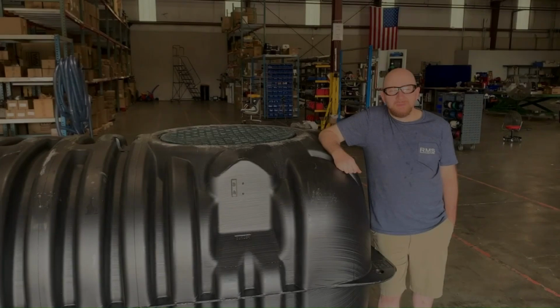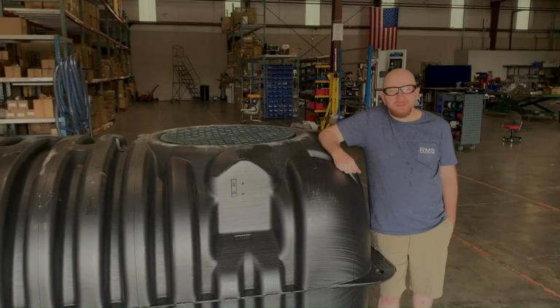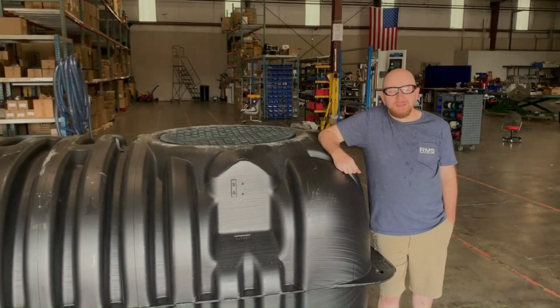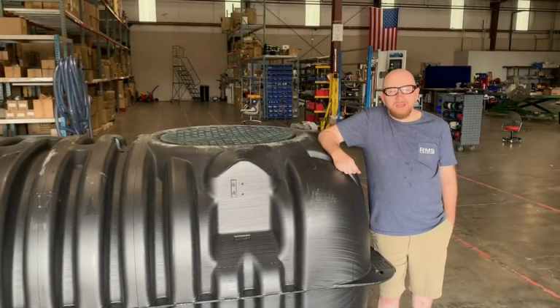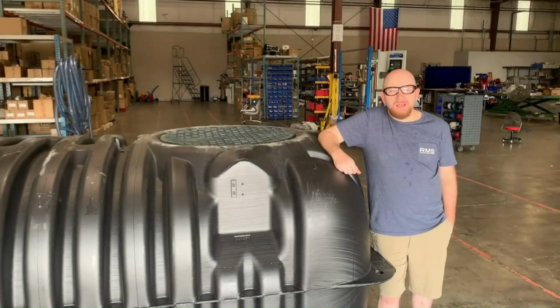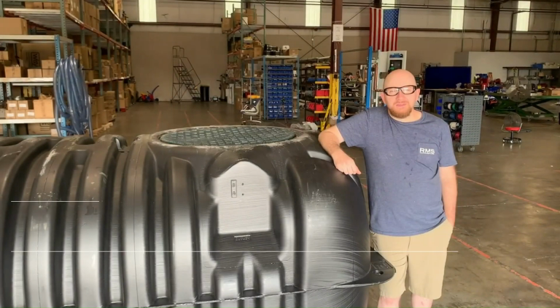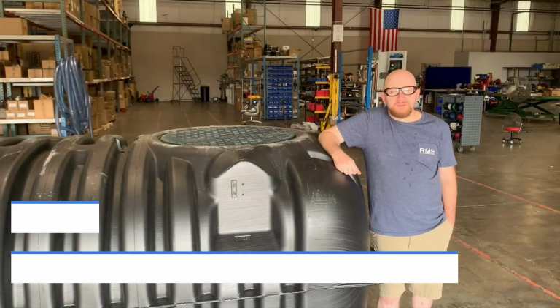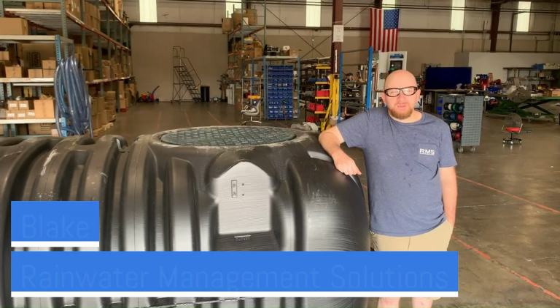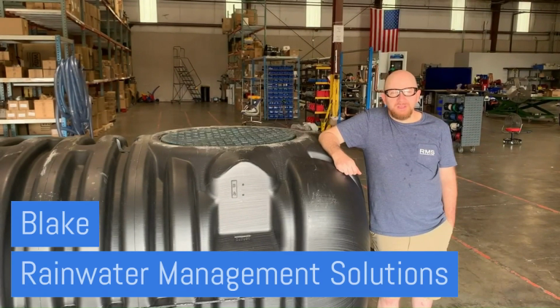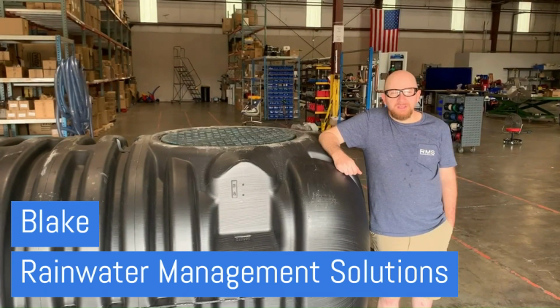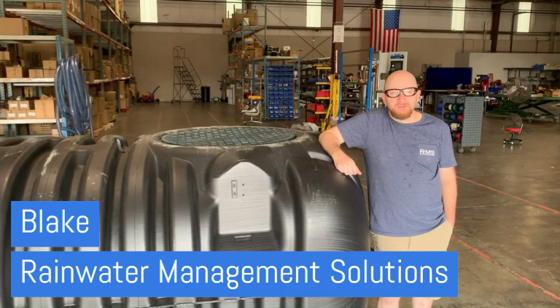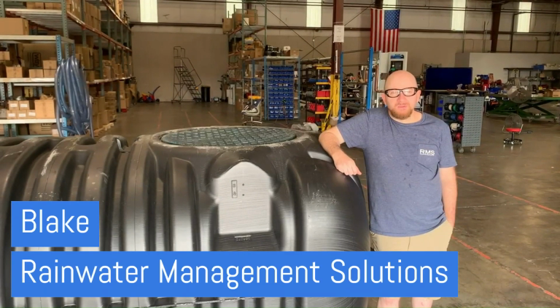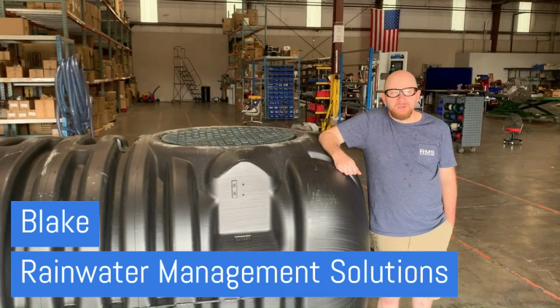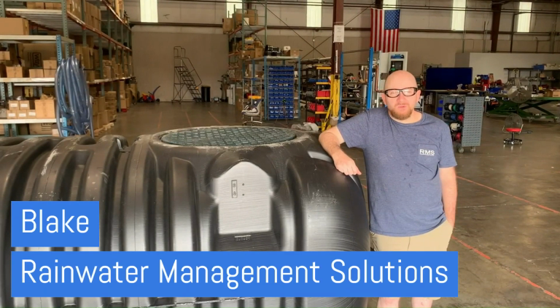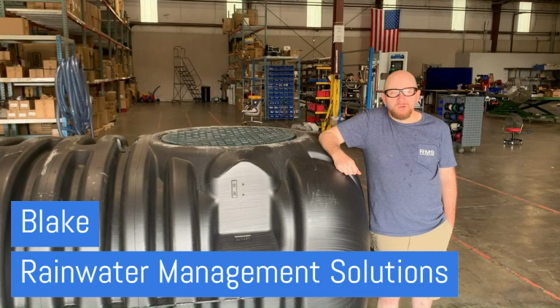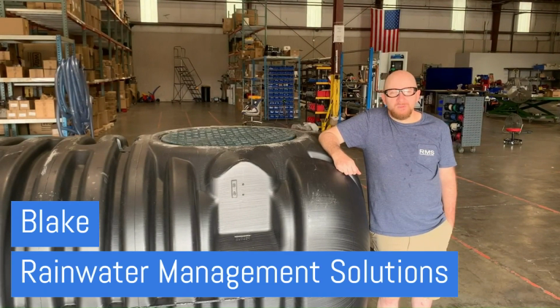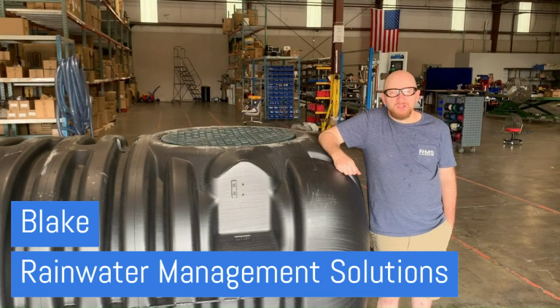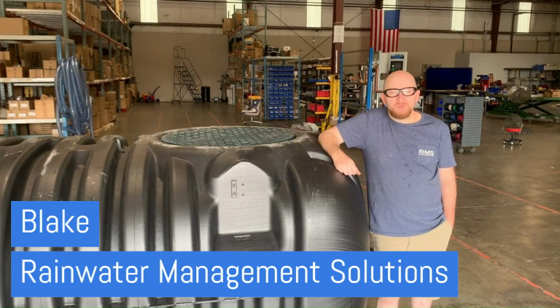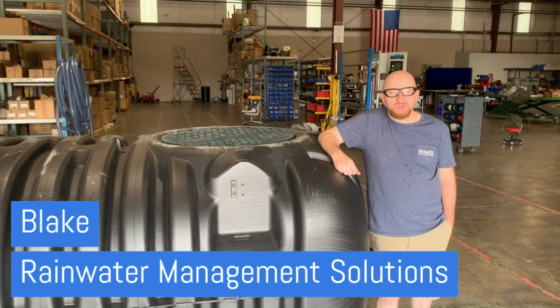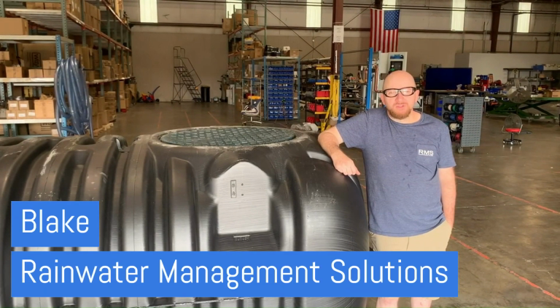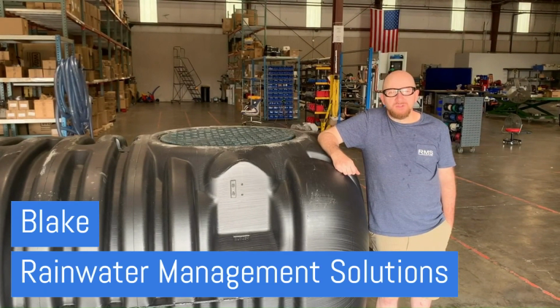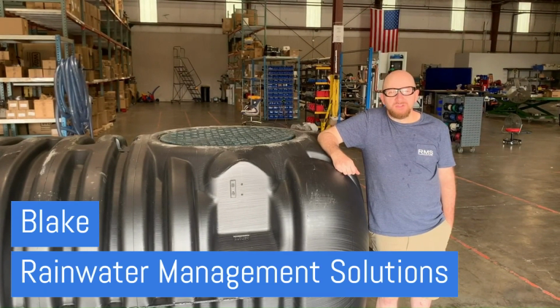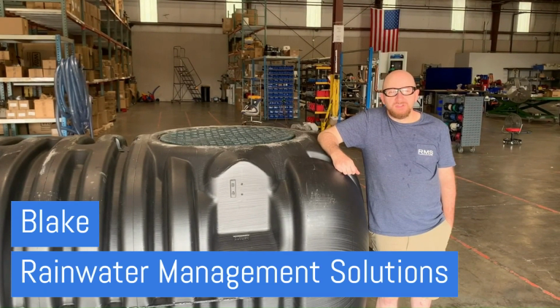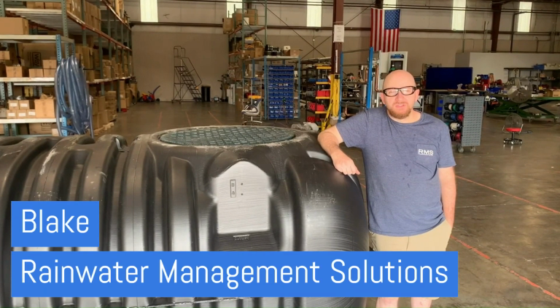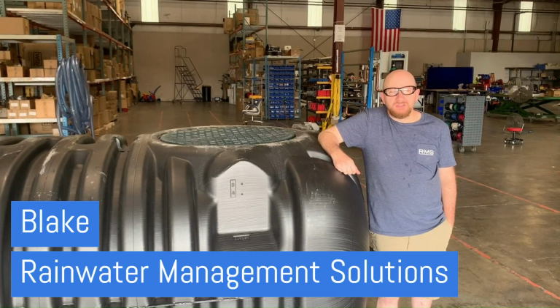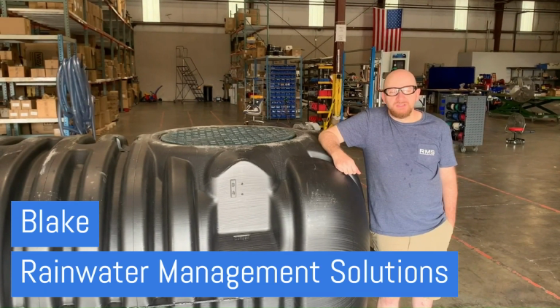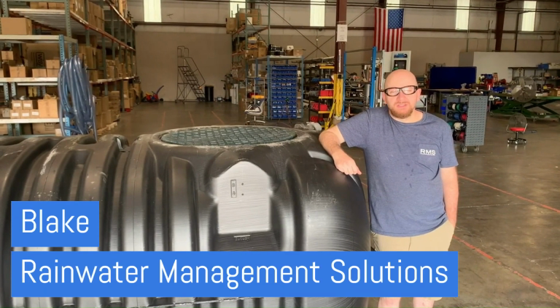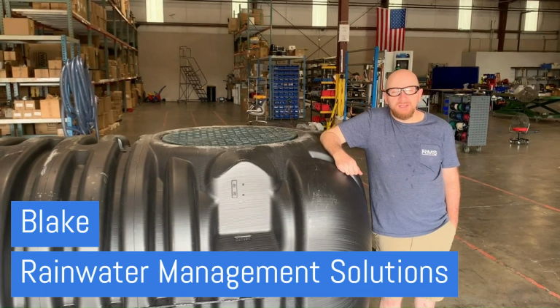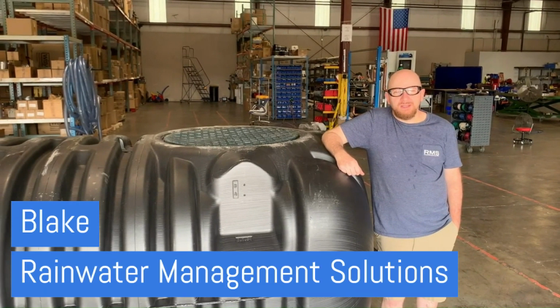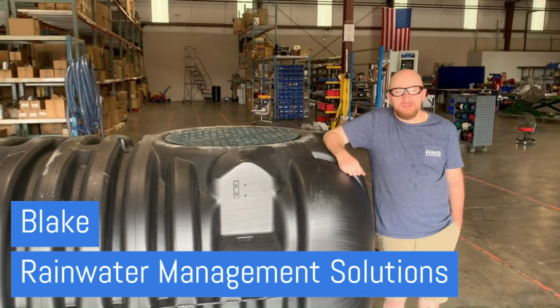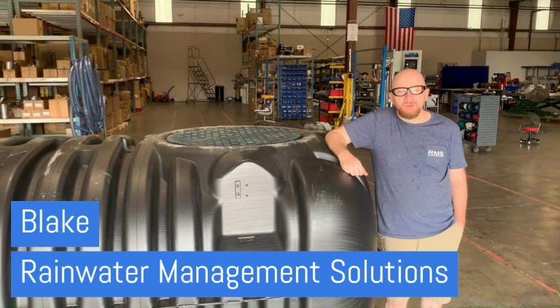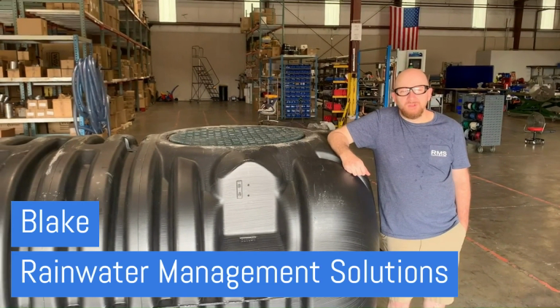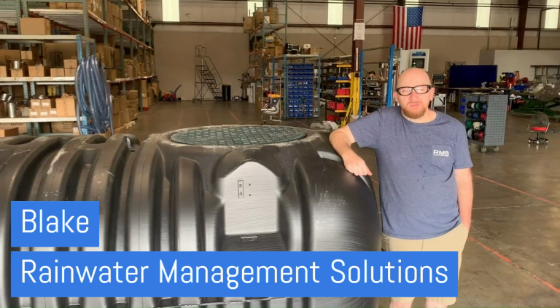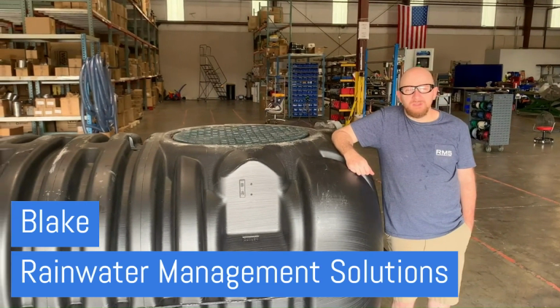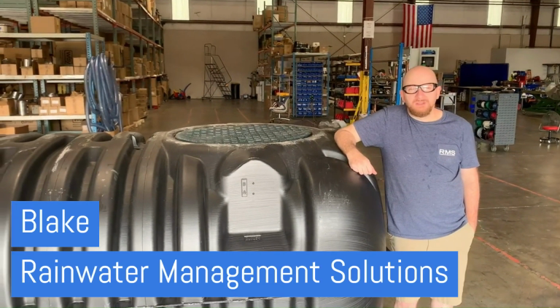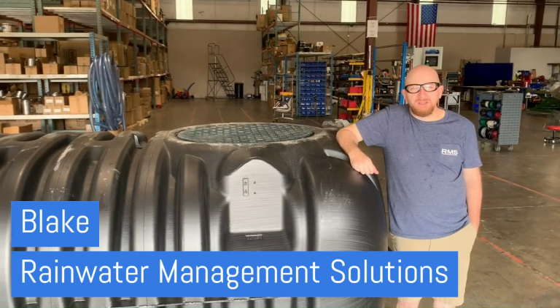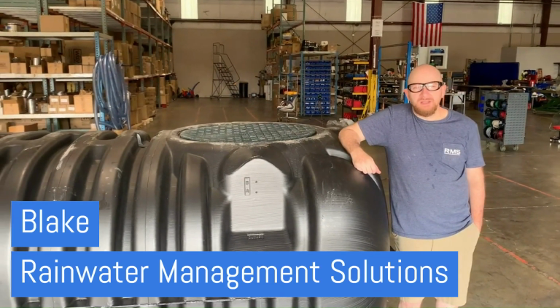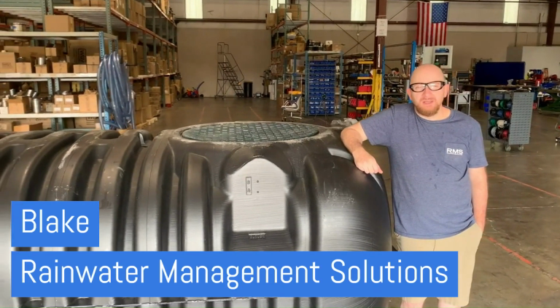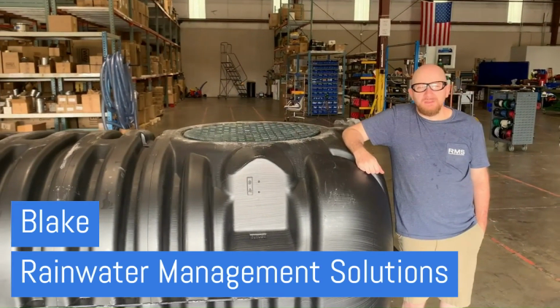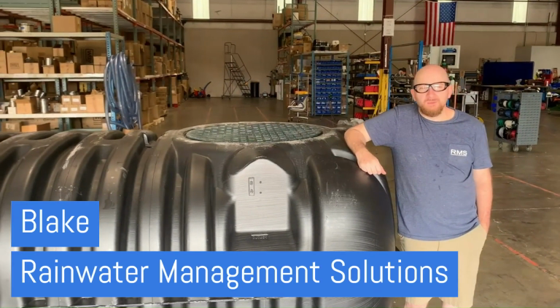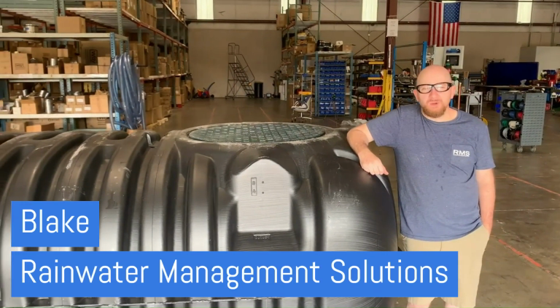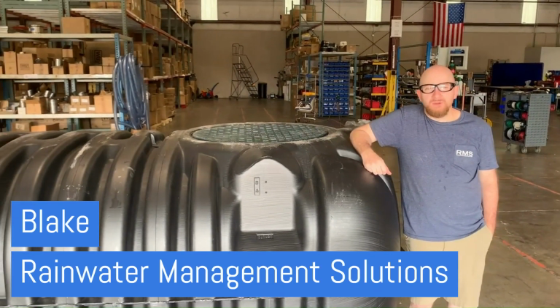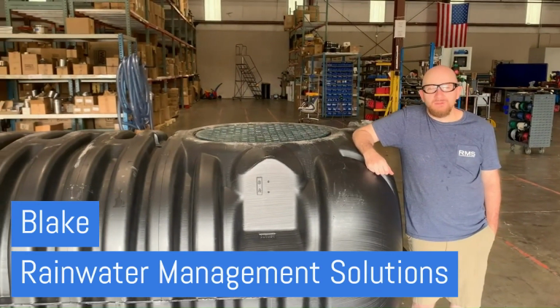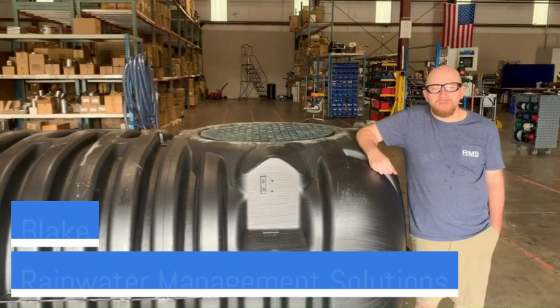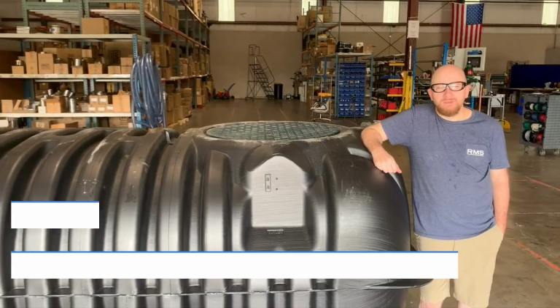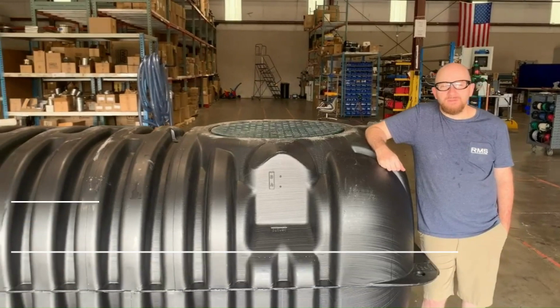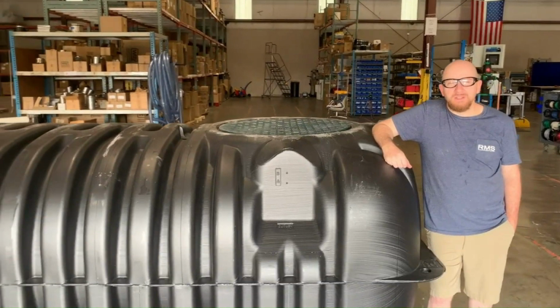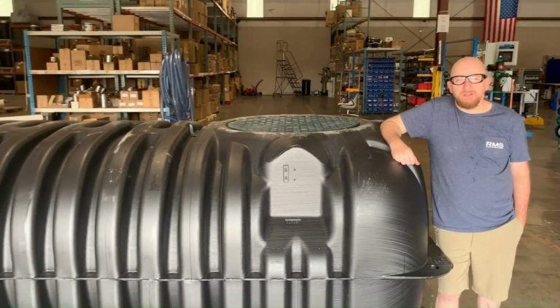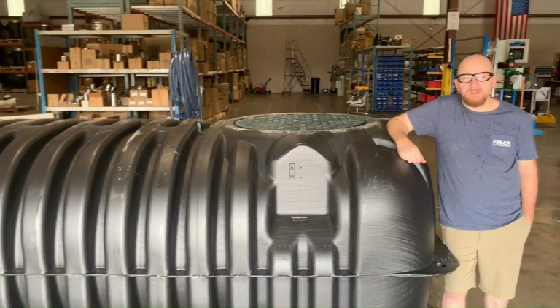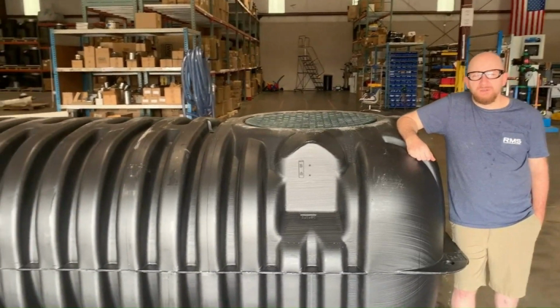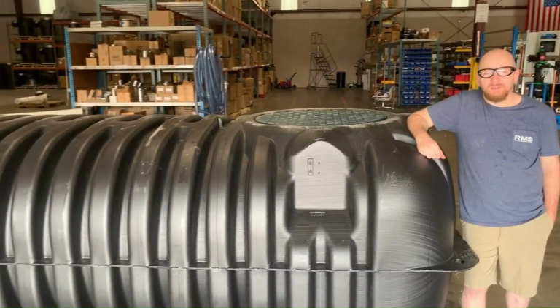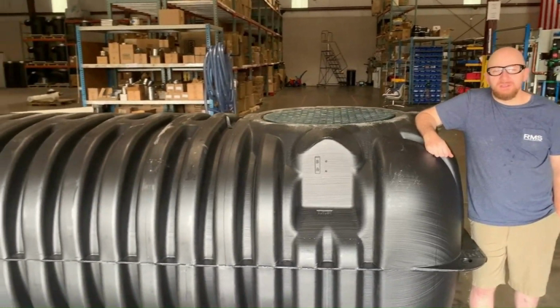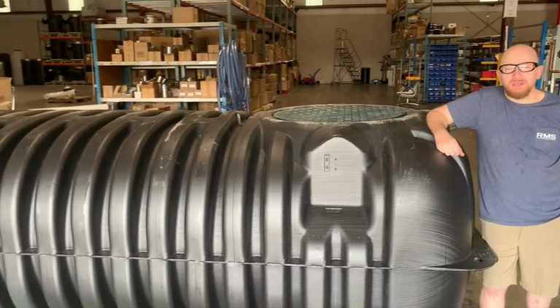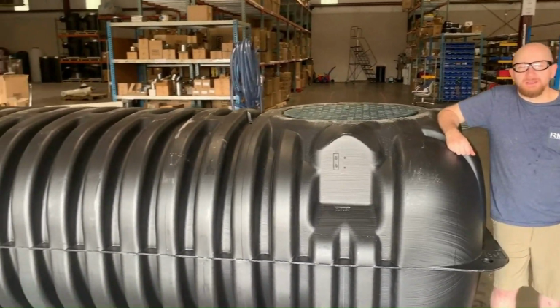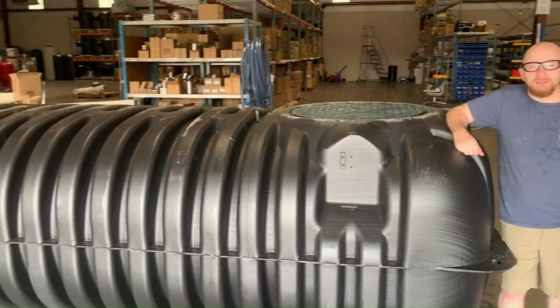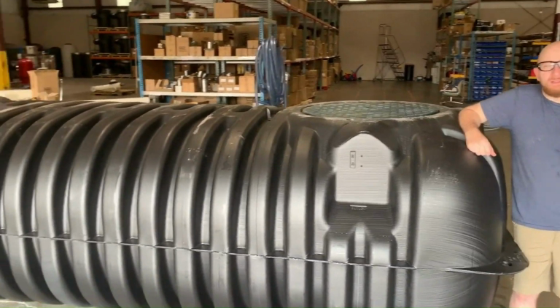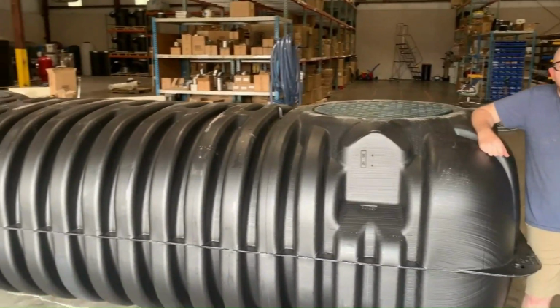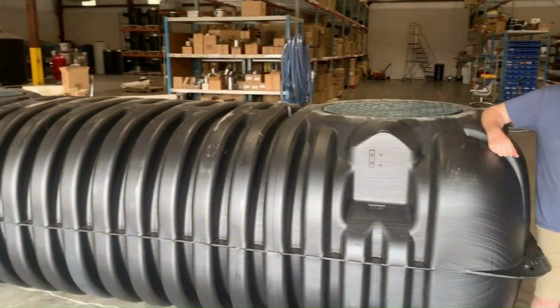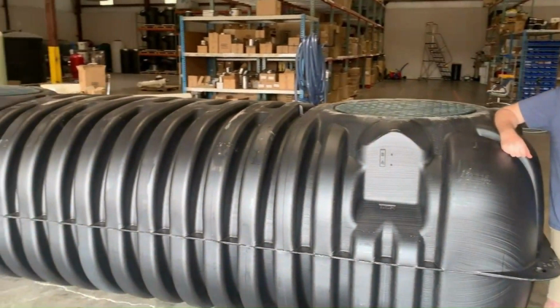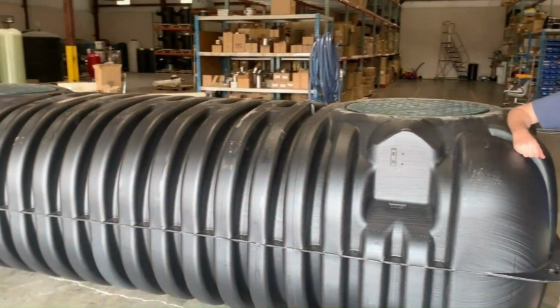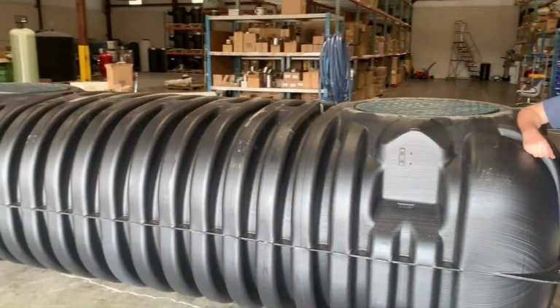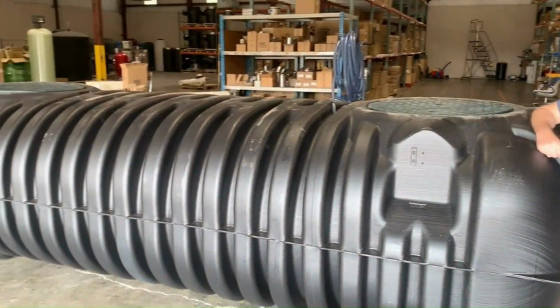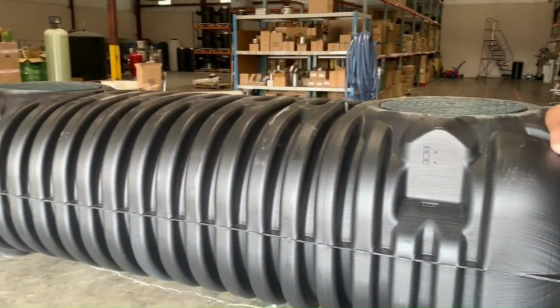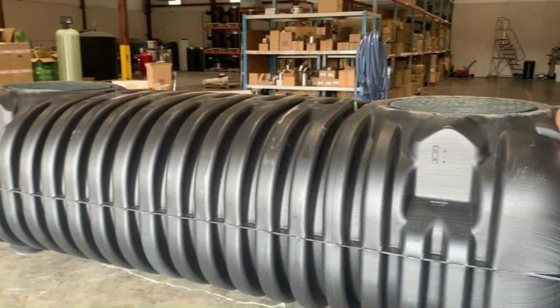Hi, this is Blake with Rainwater Management Solutions and today we're going to be looking at the Roth 1500 gallon underground tank.